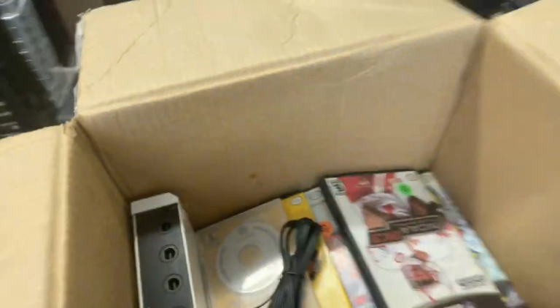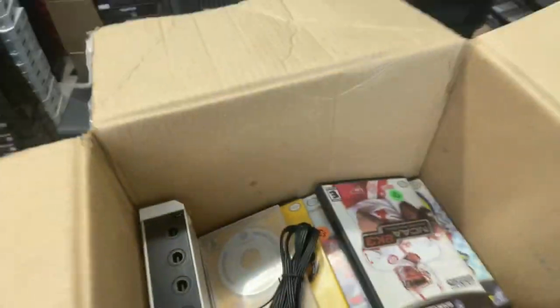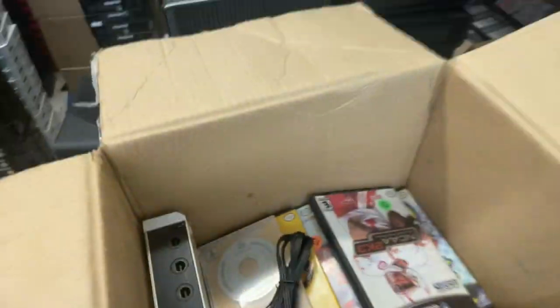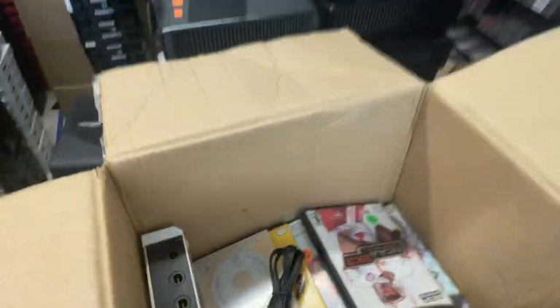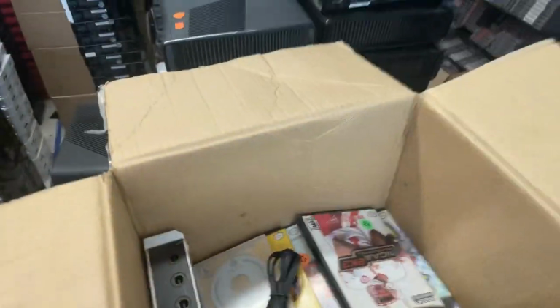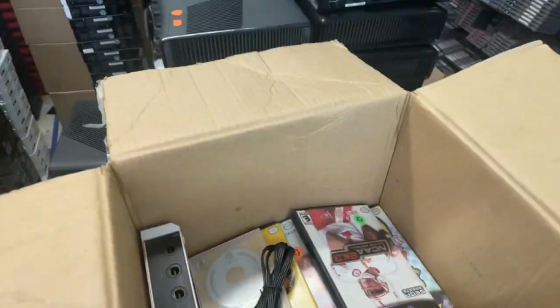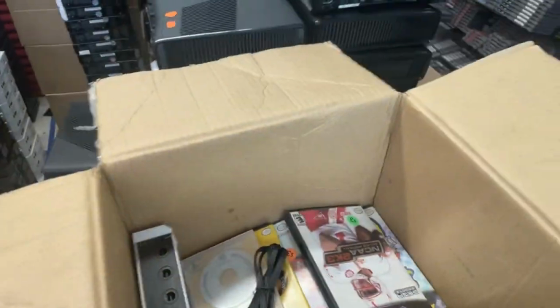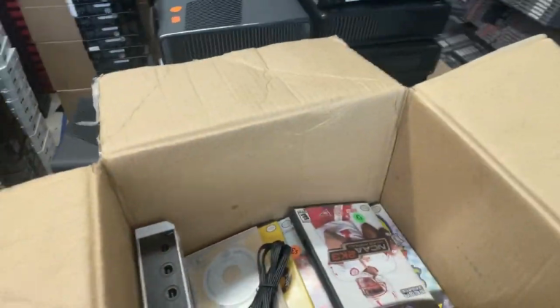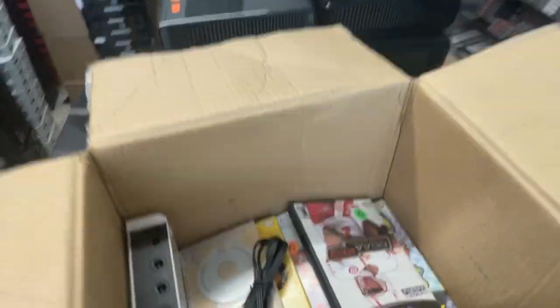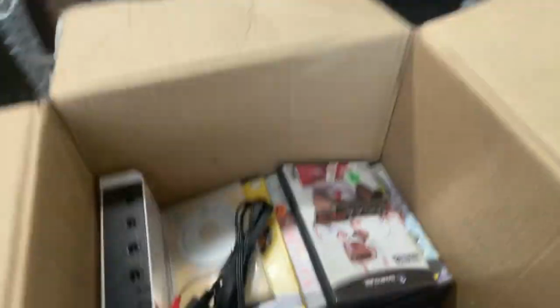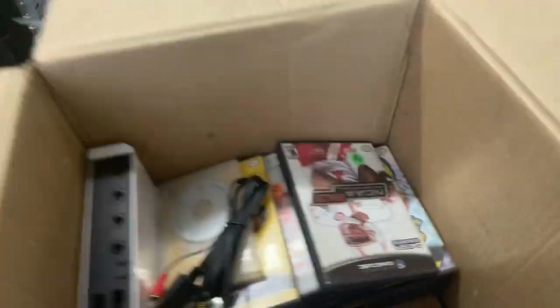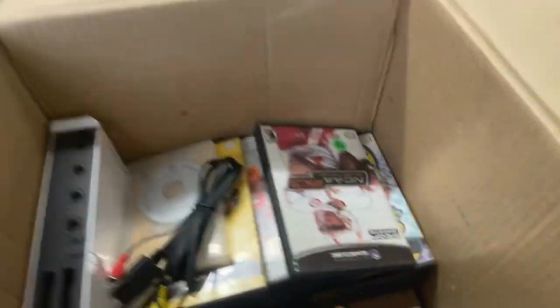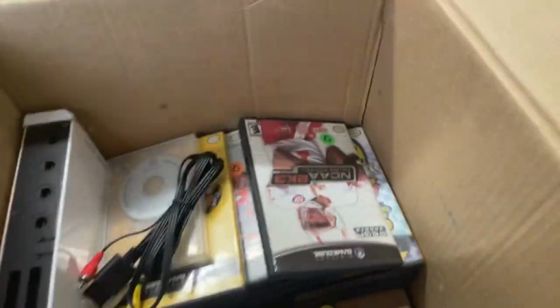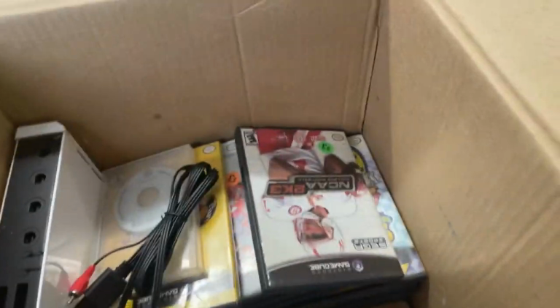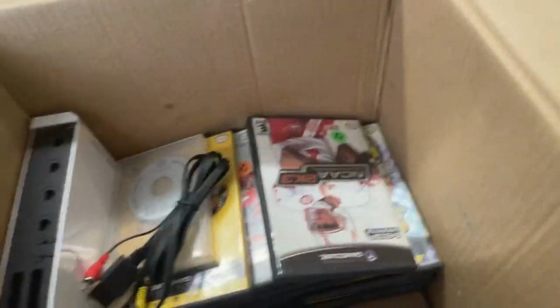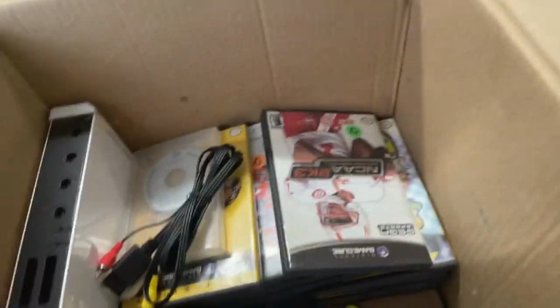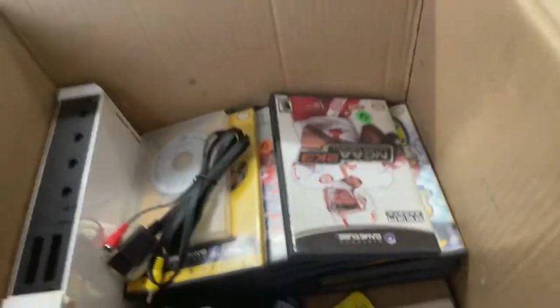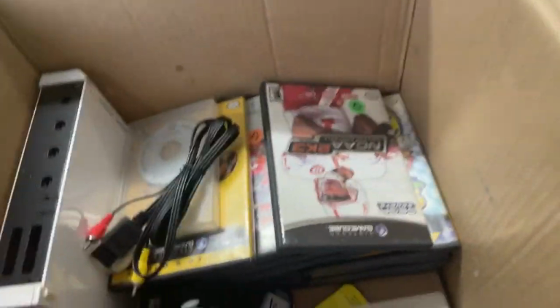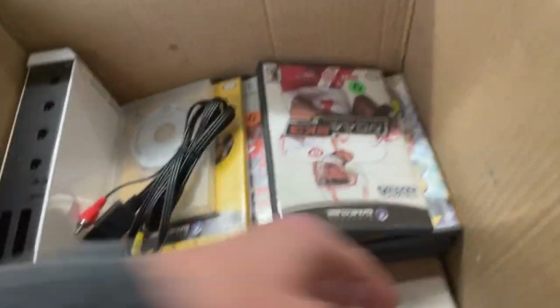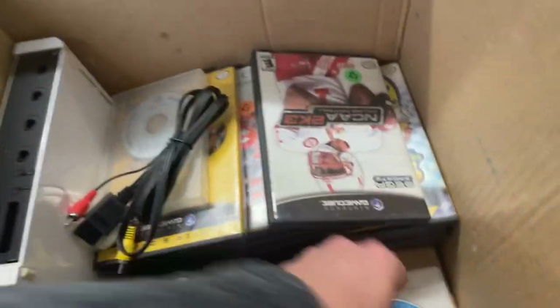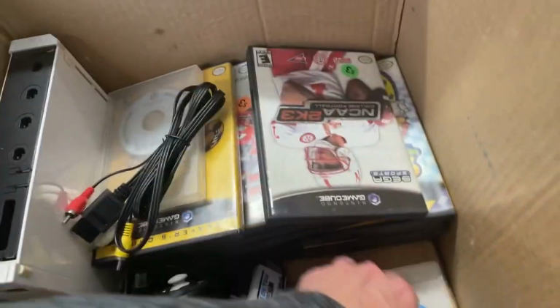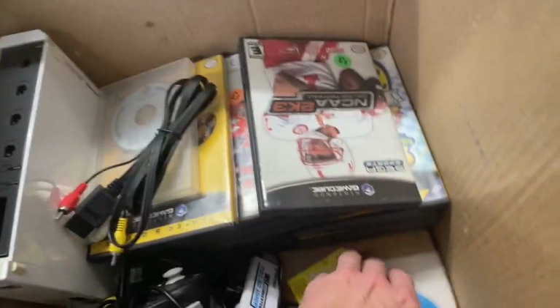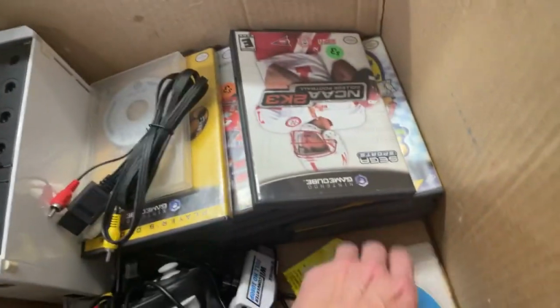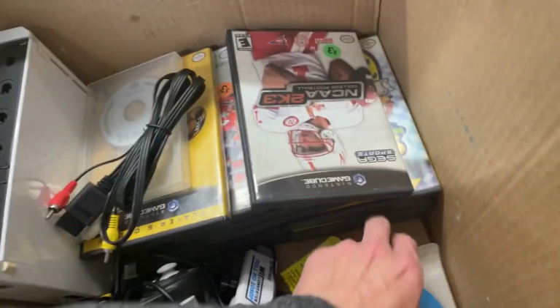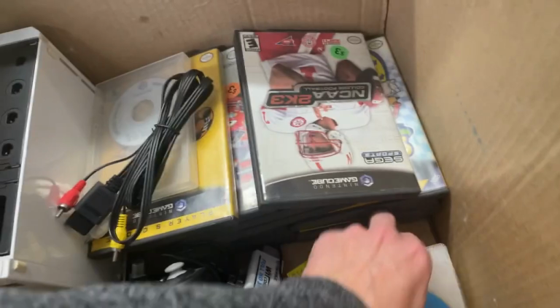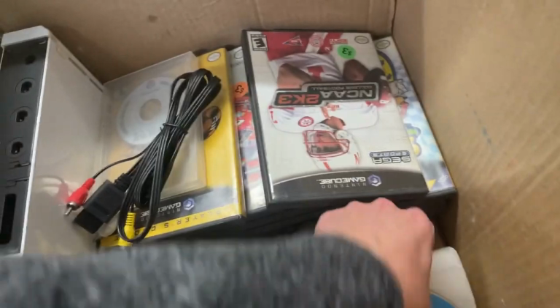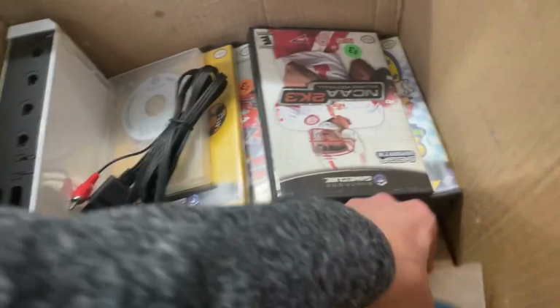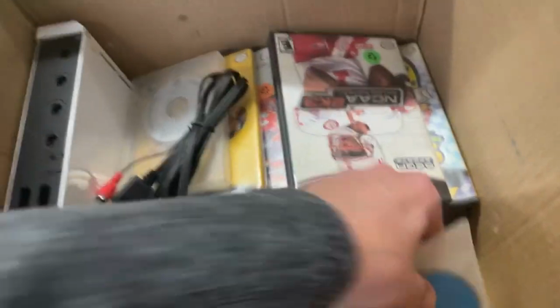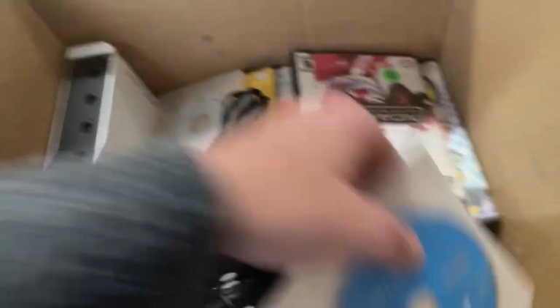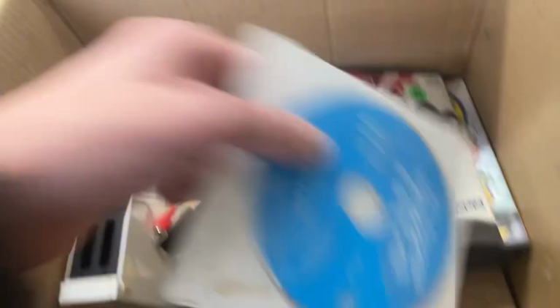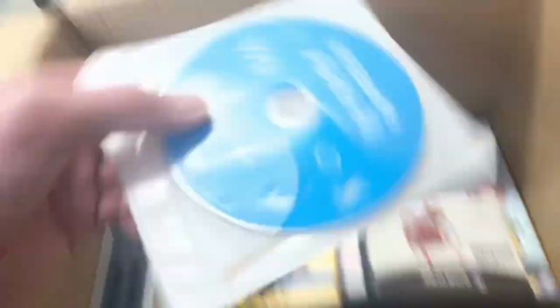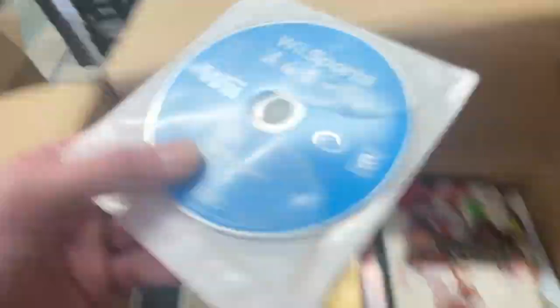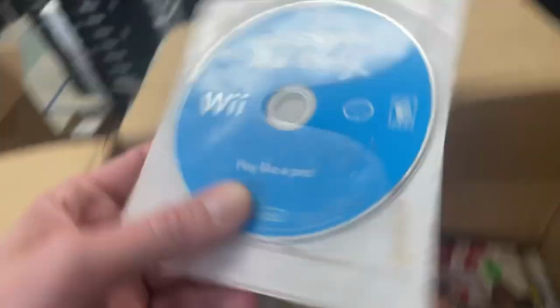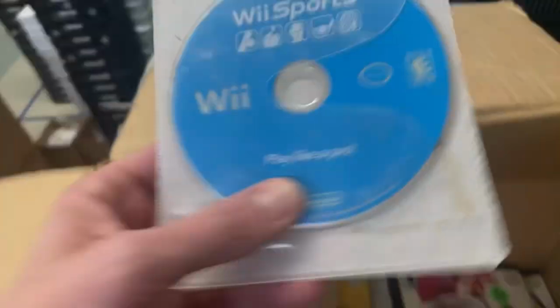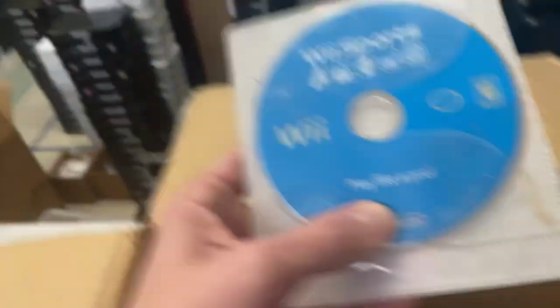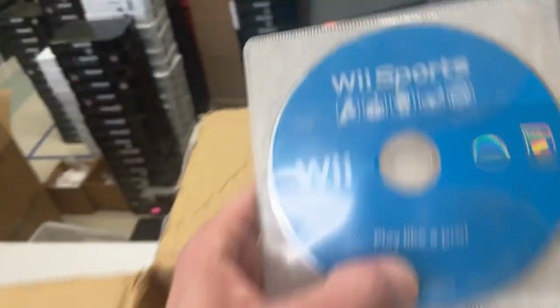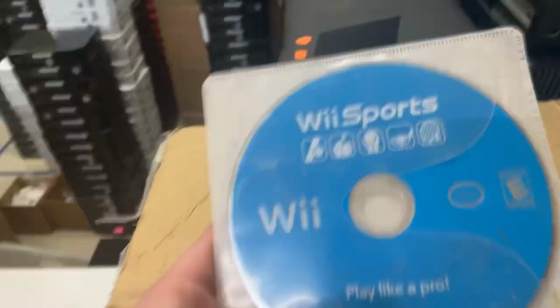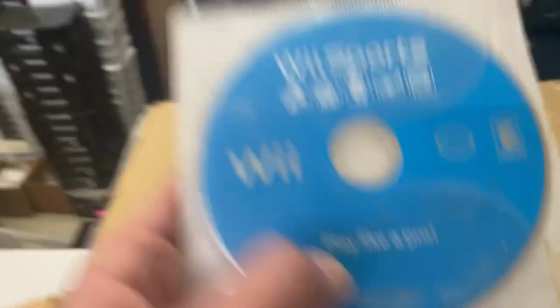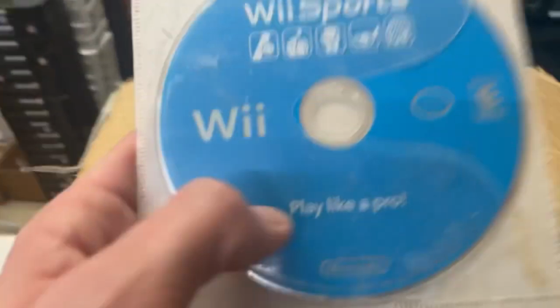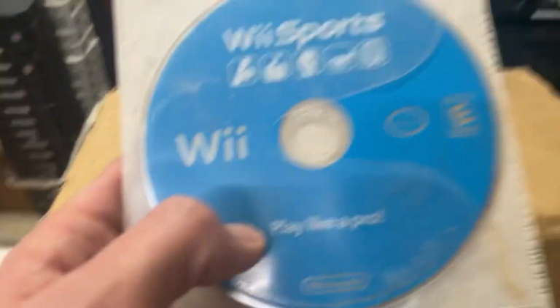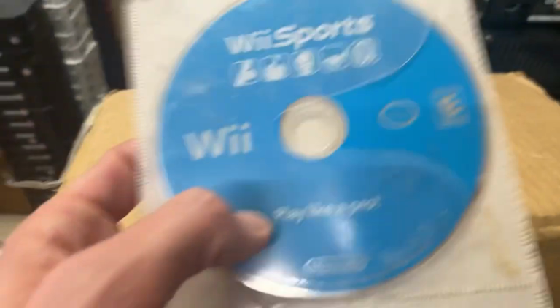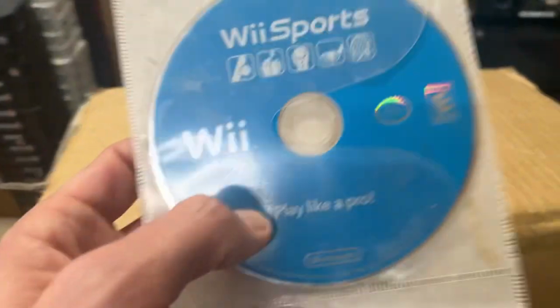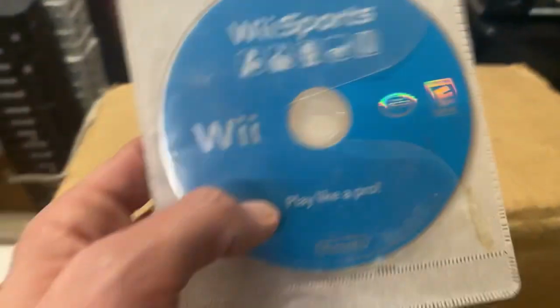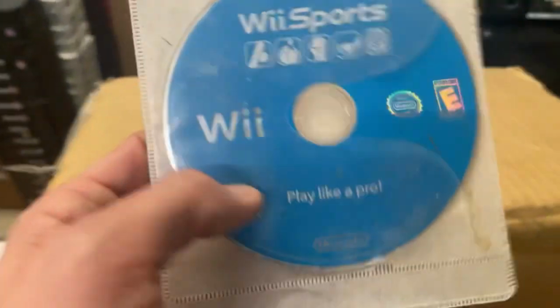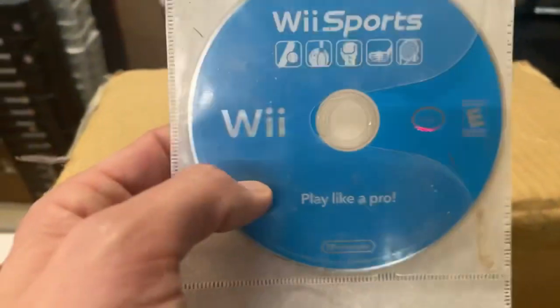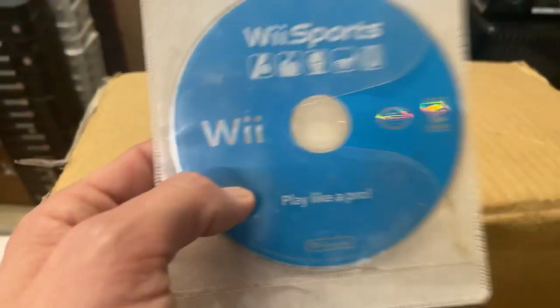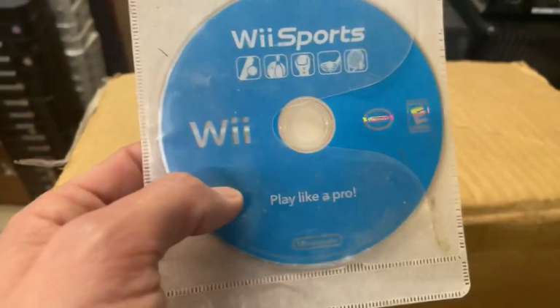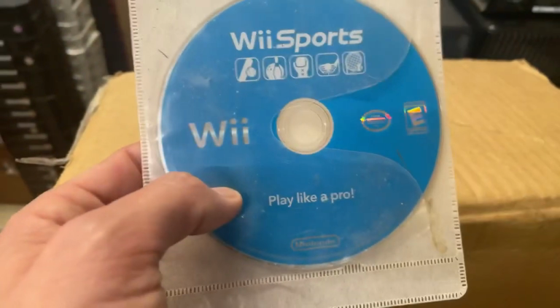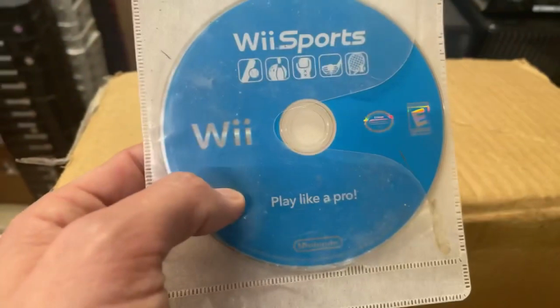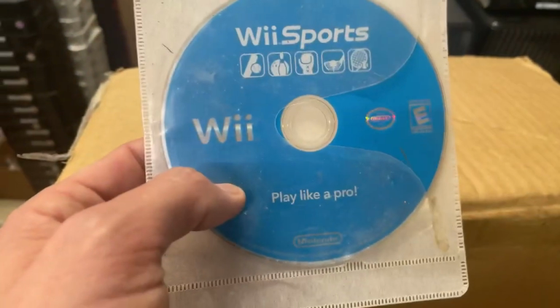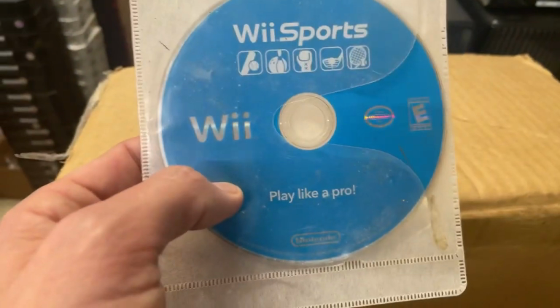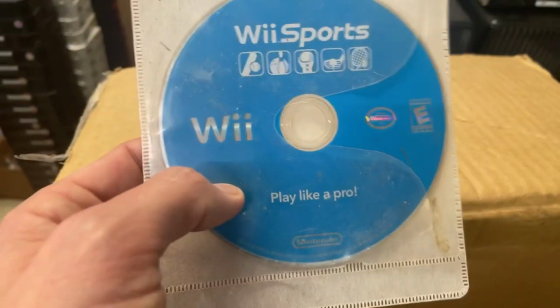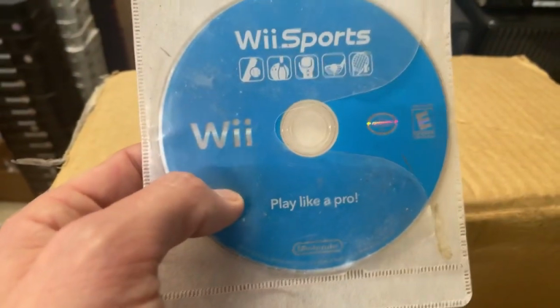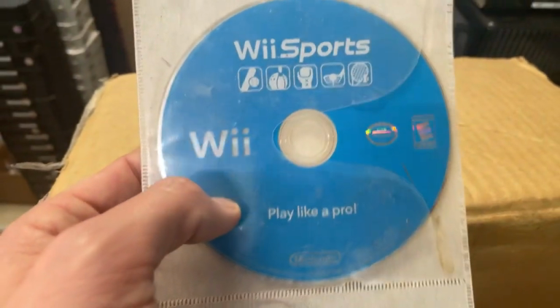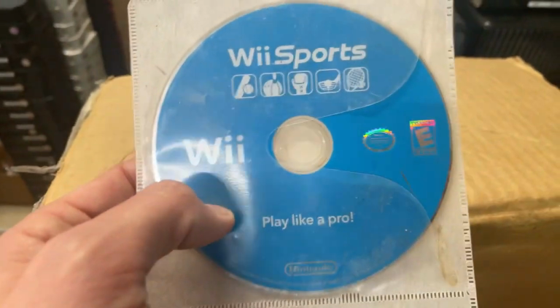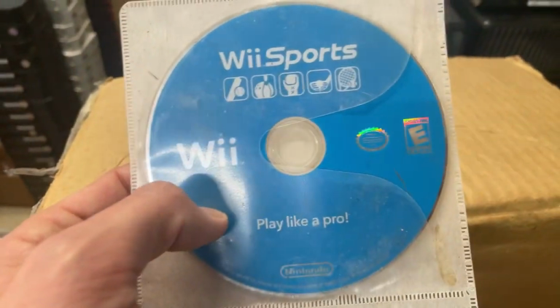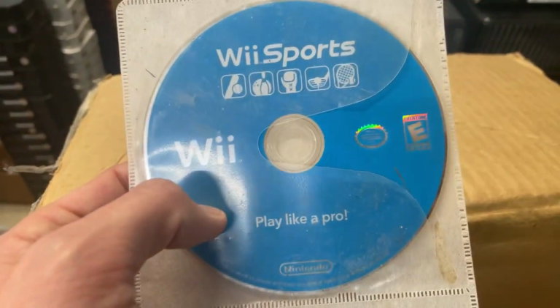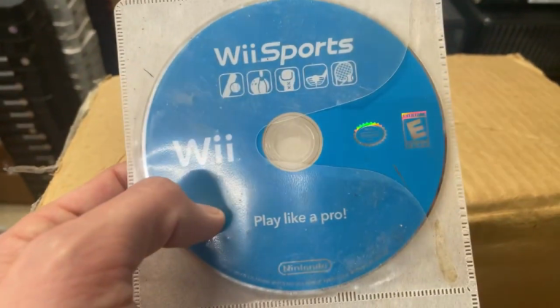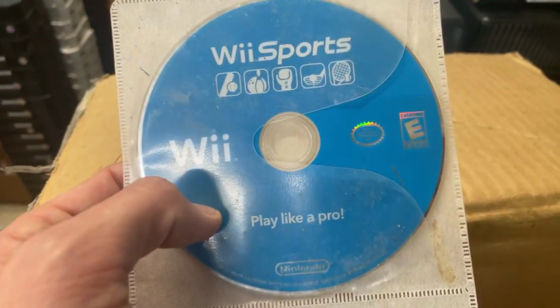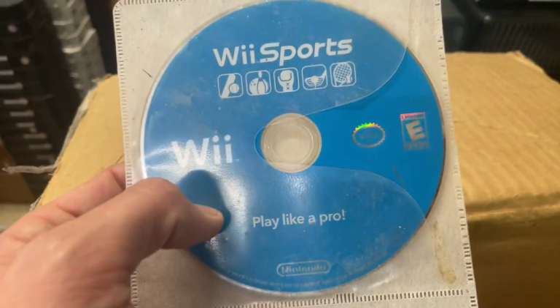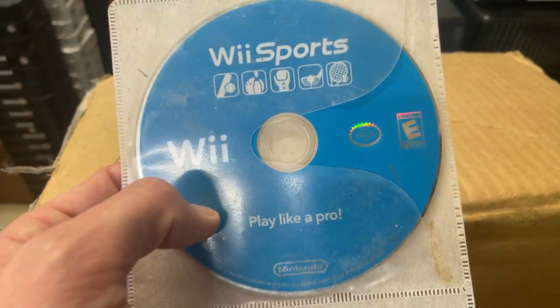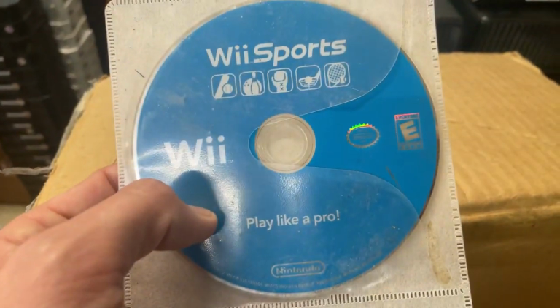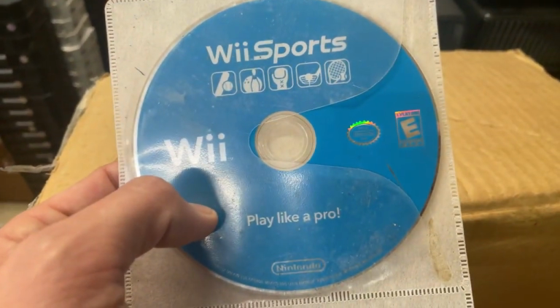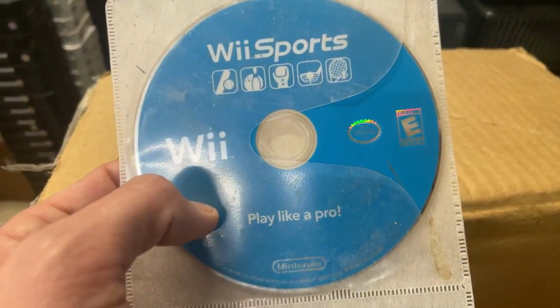Doom 64. Good one. That's one of my absolute favorites. Congrats on beating it. Wii Sports — fantastic one.